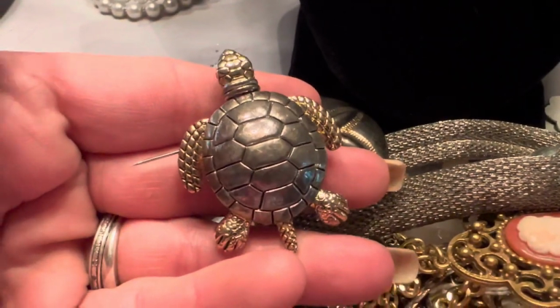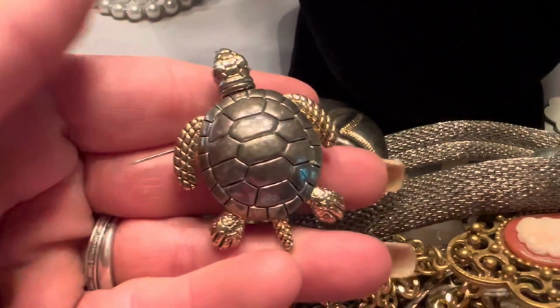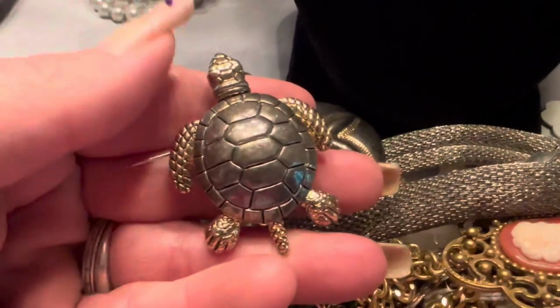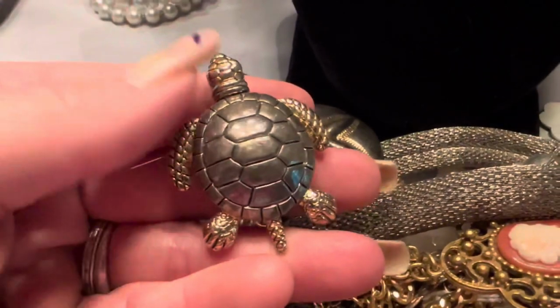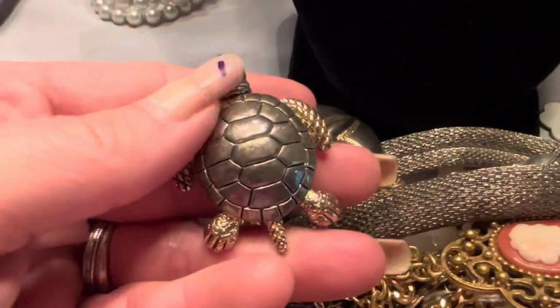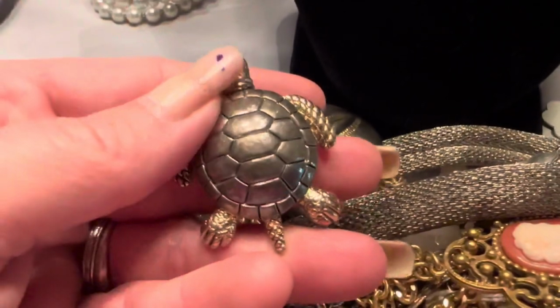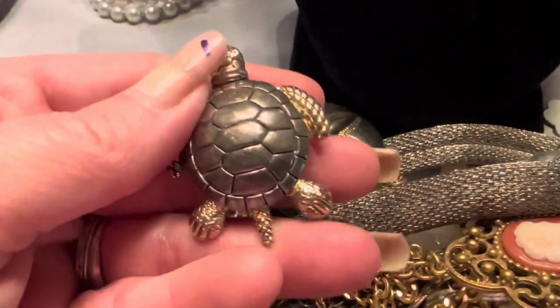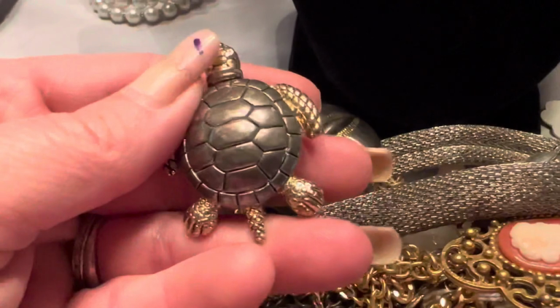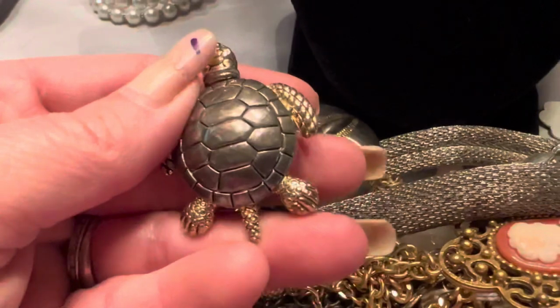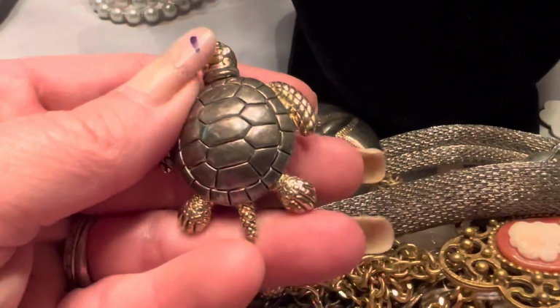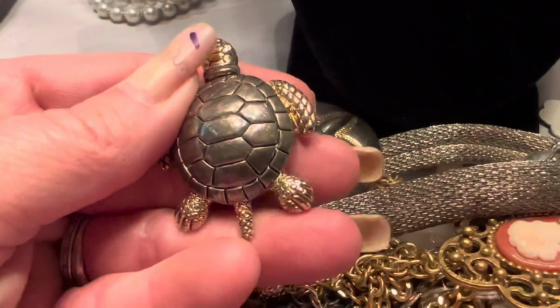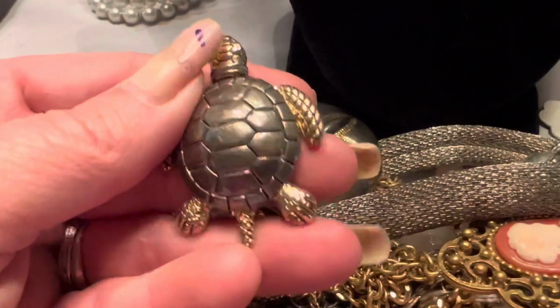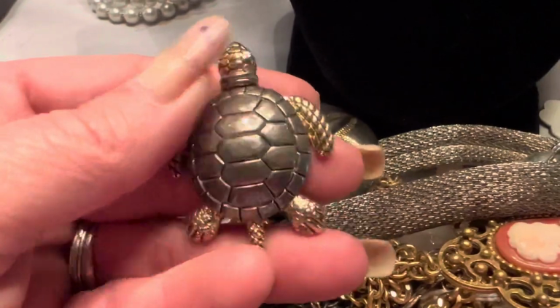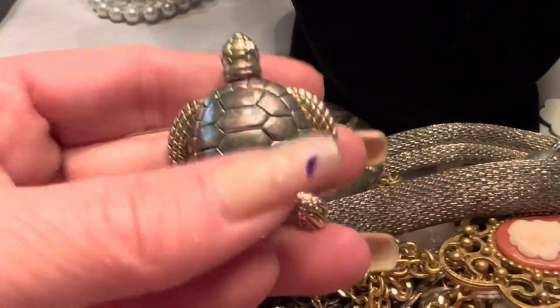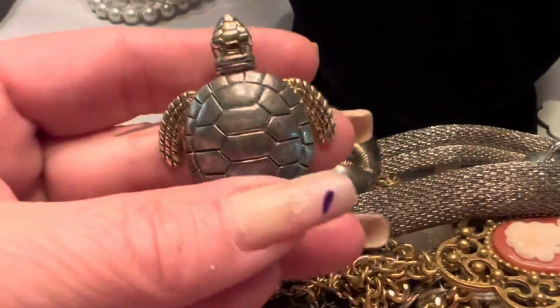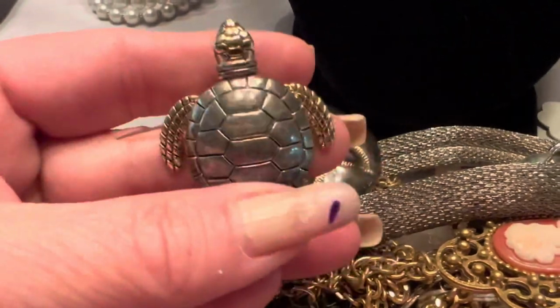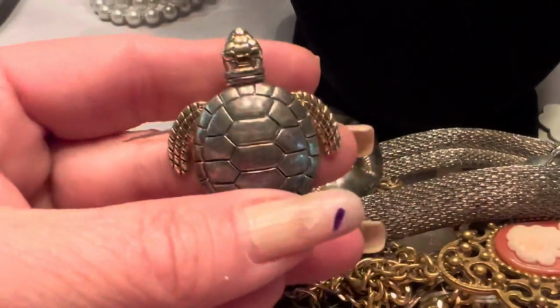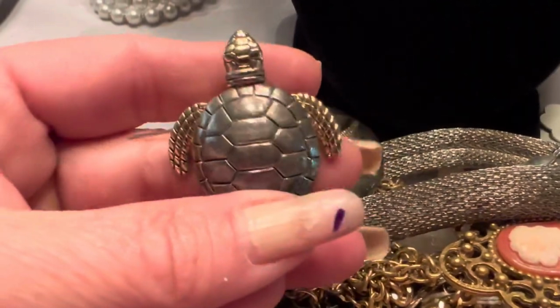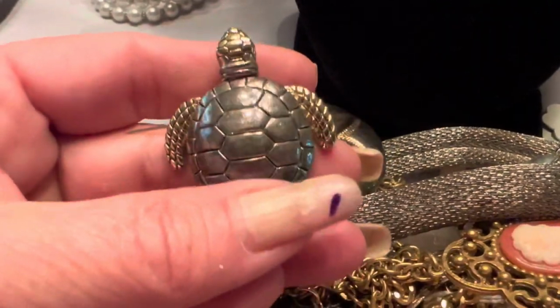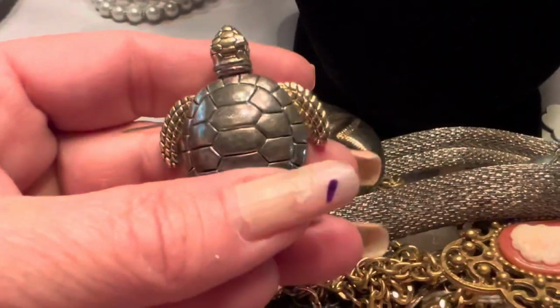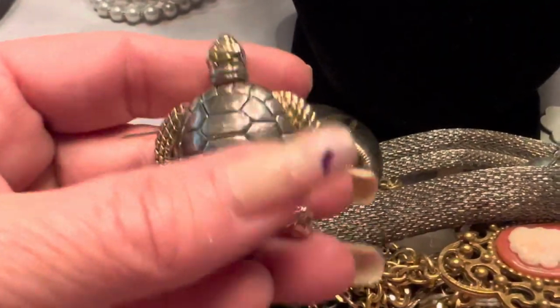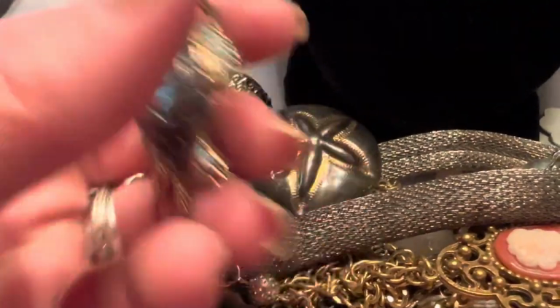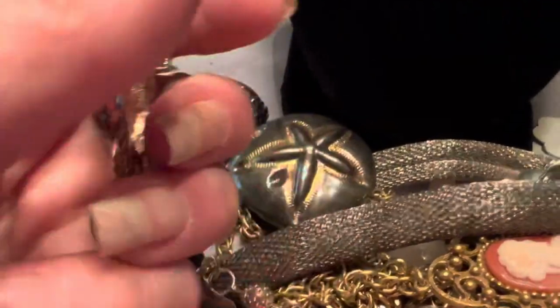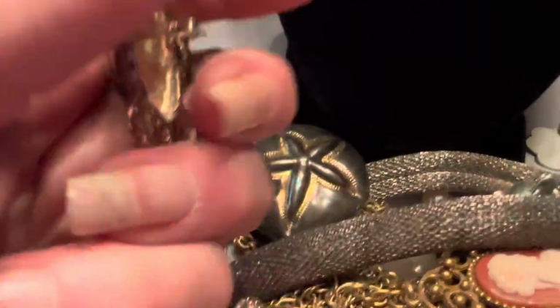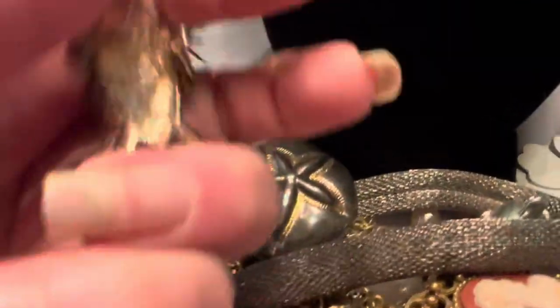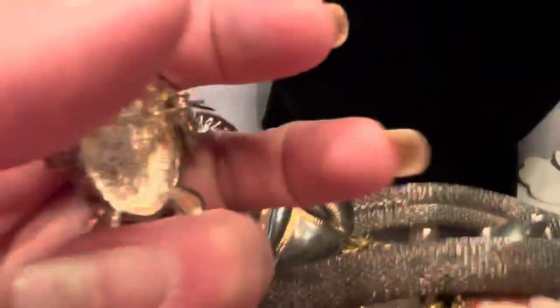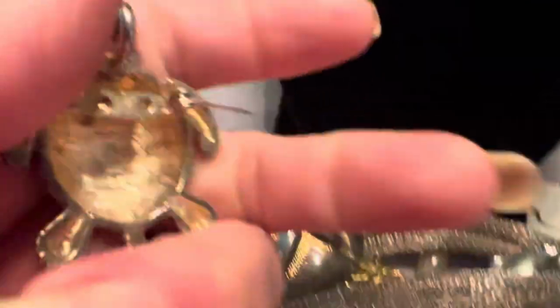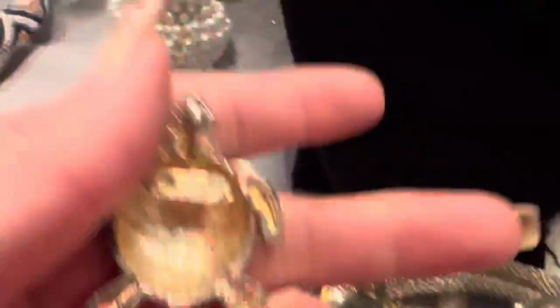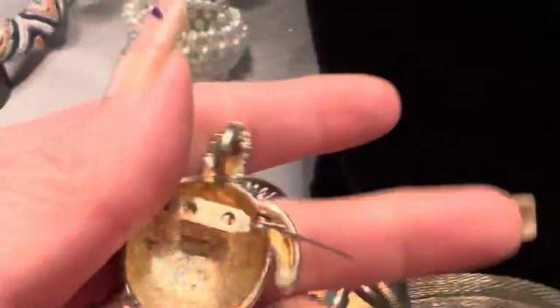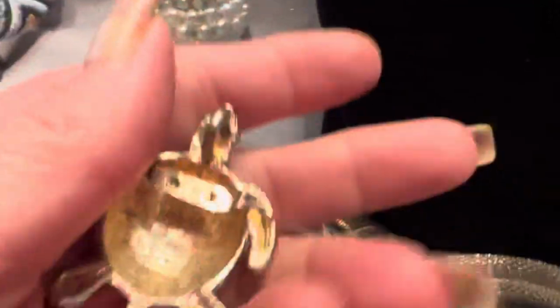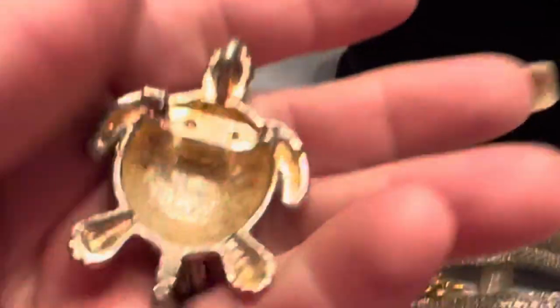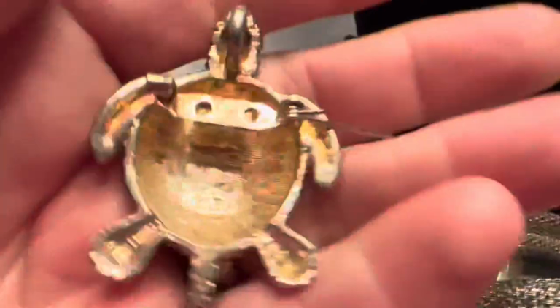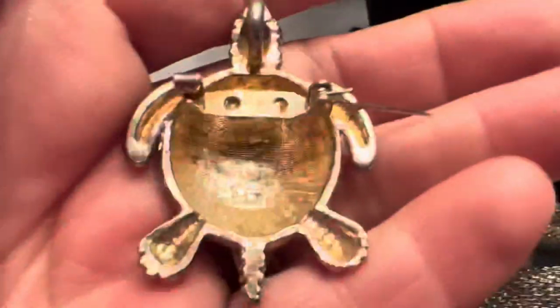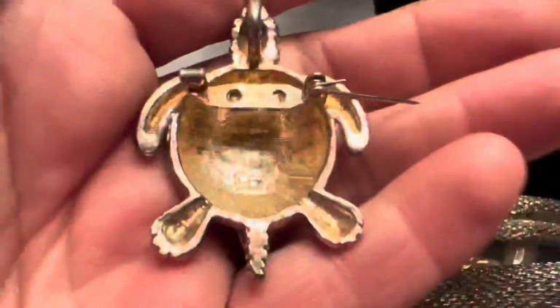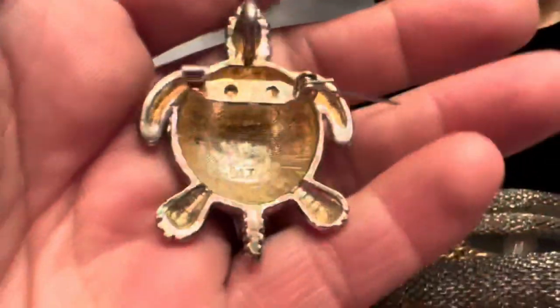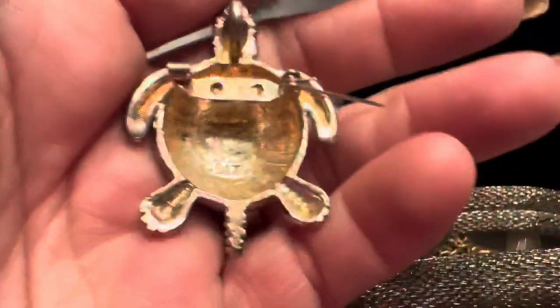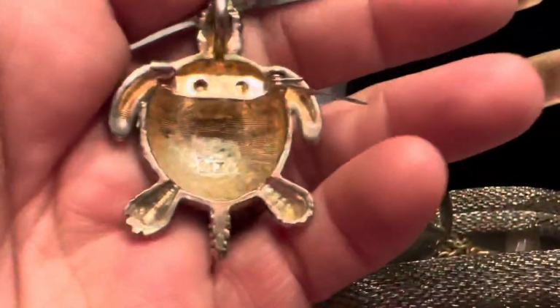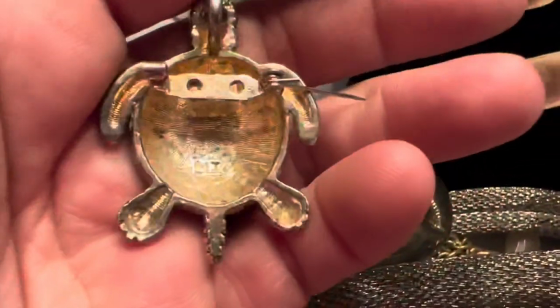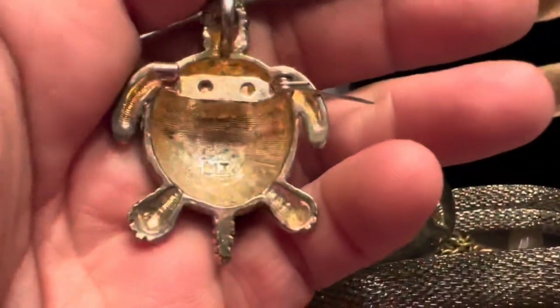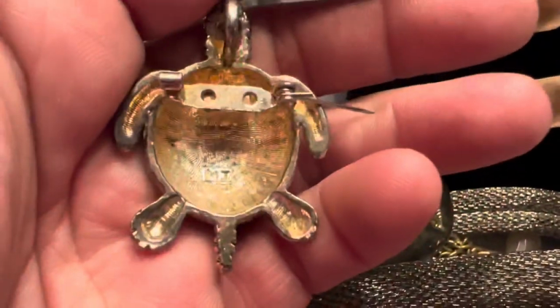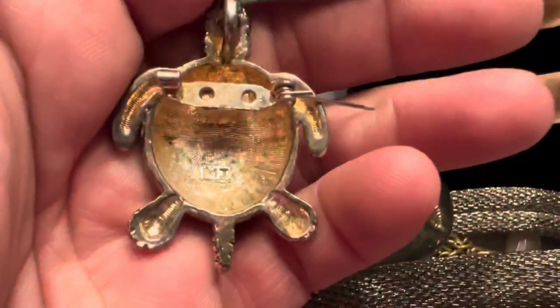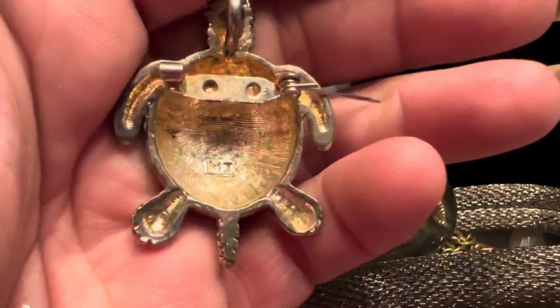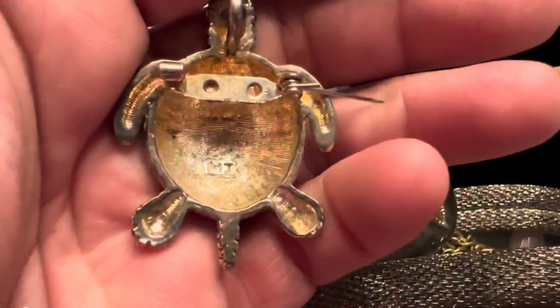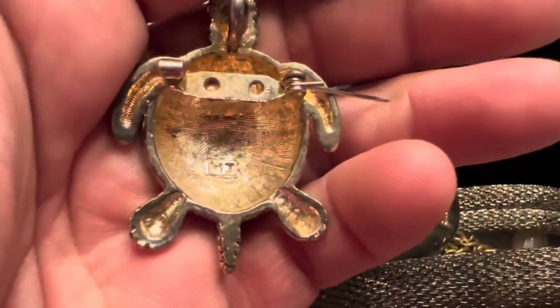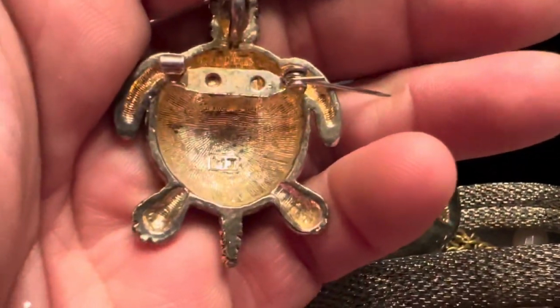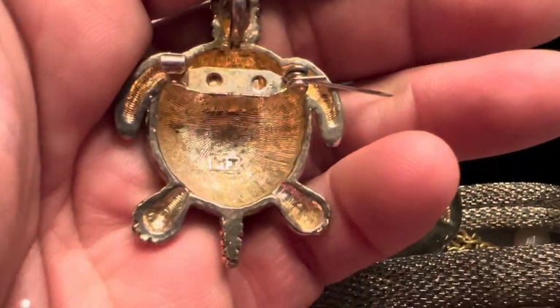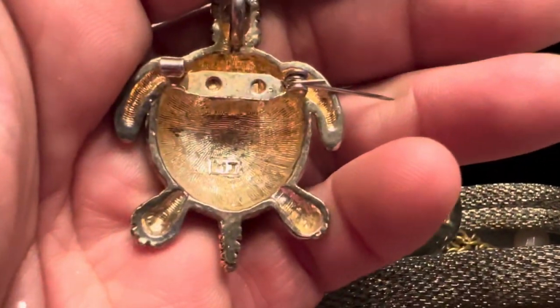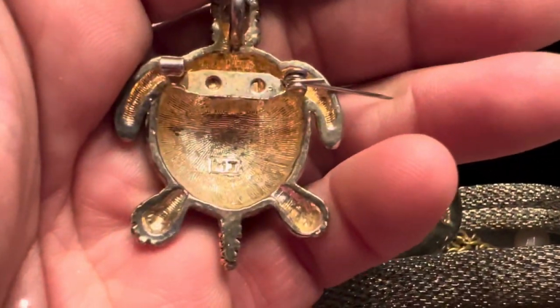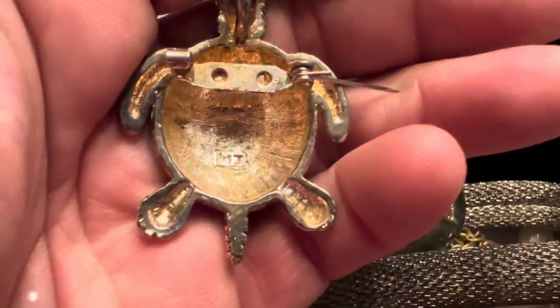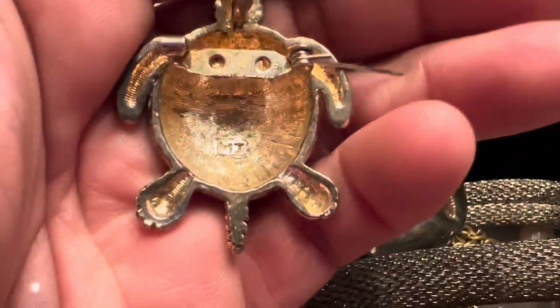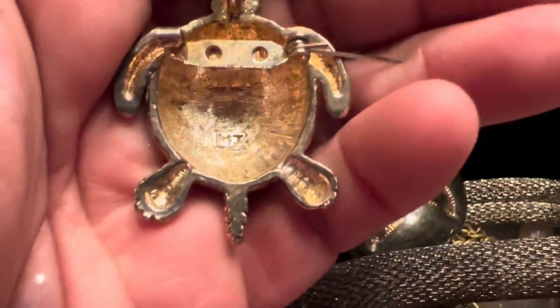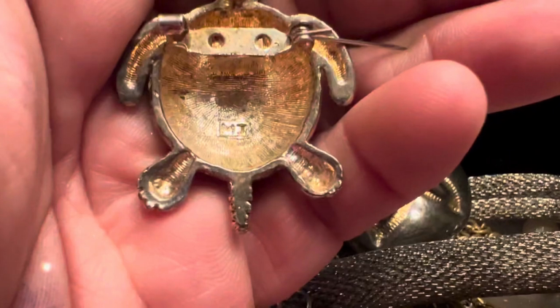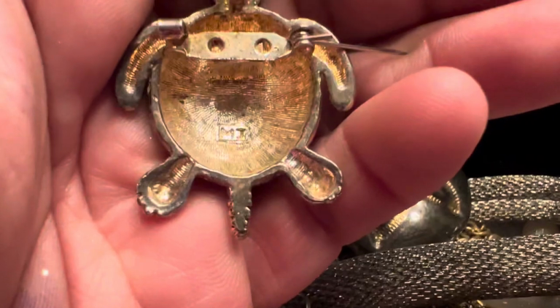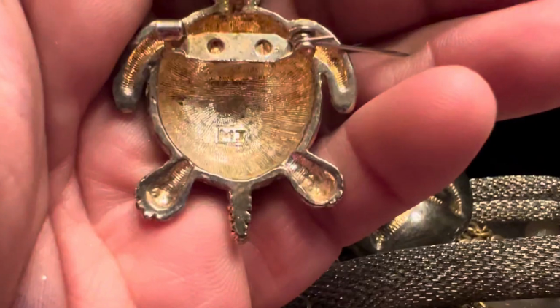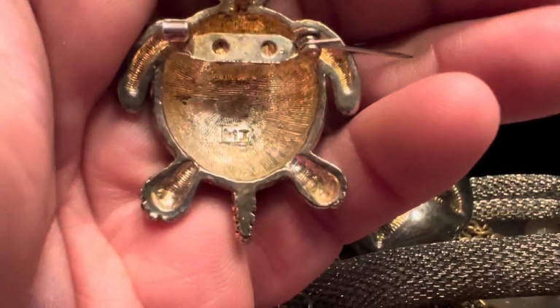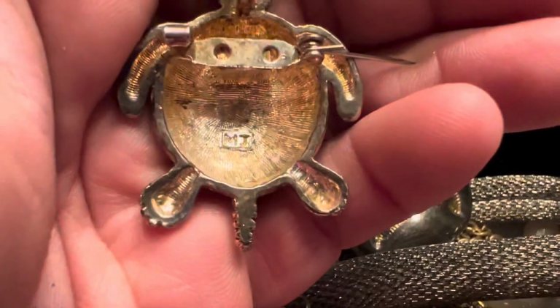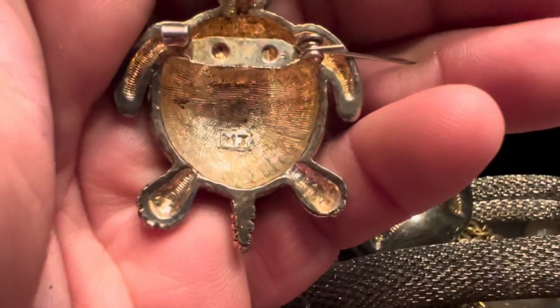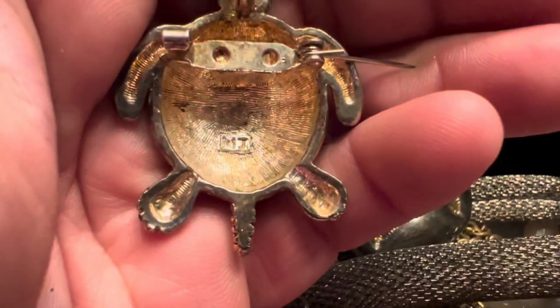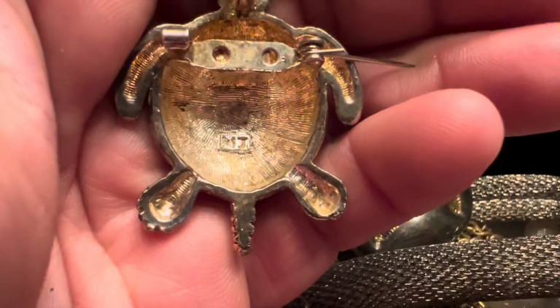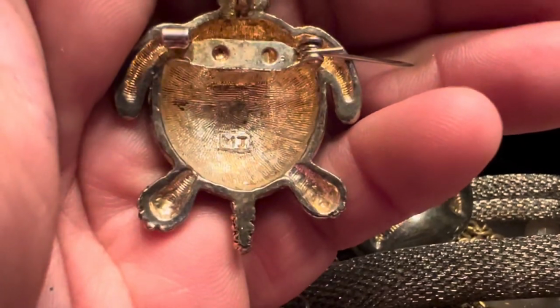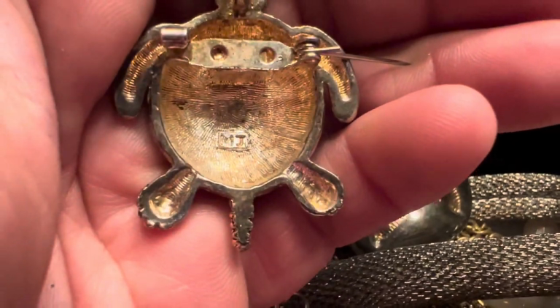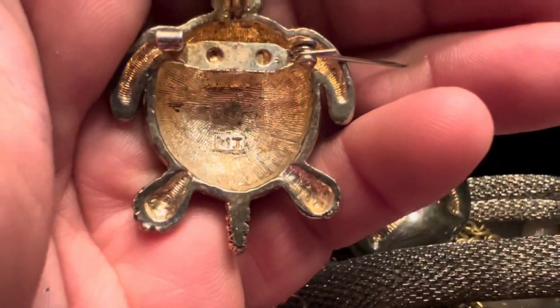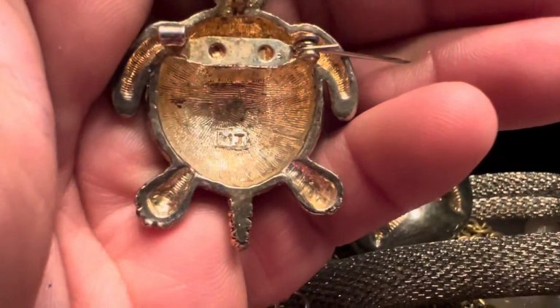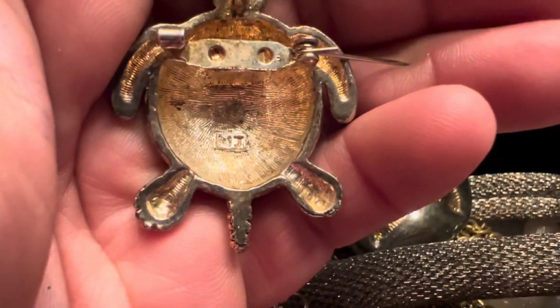This is a really cute little turtle brooch, and it is signed MJ.